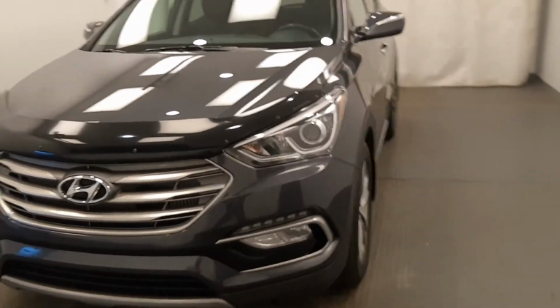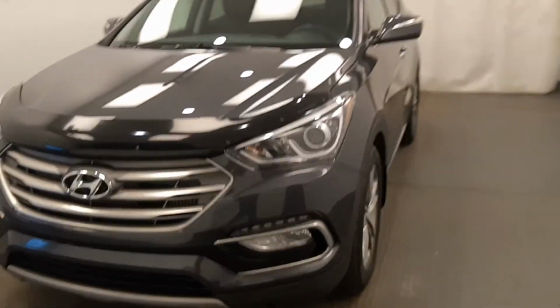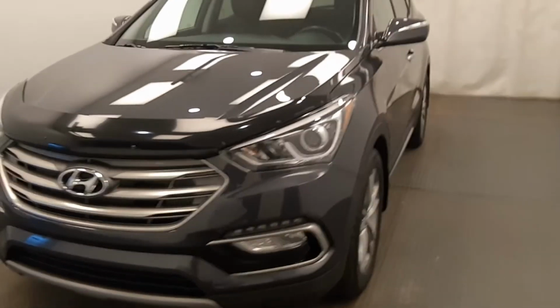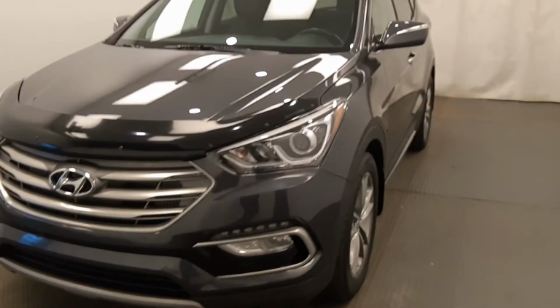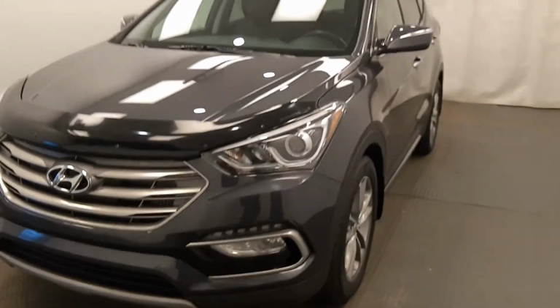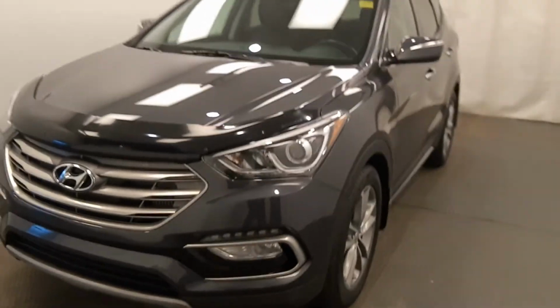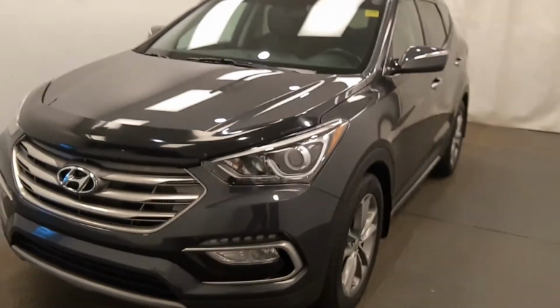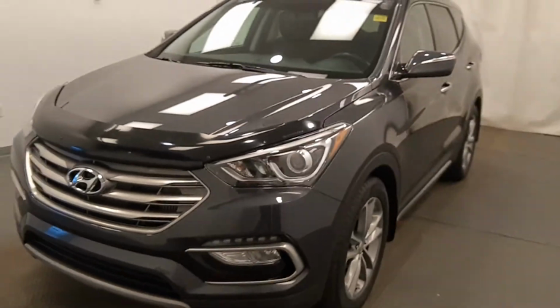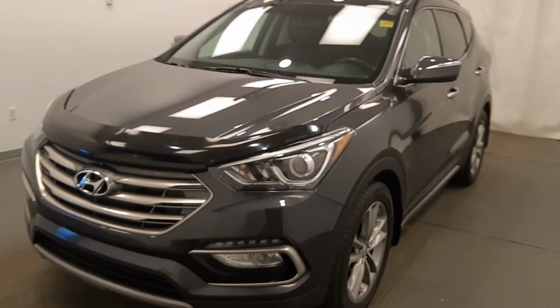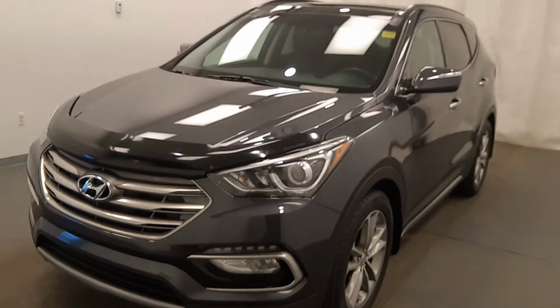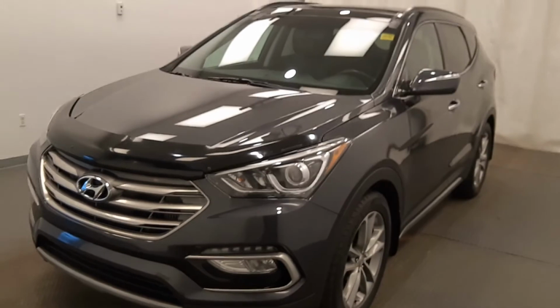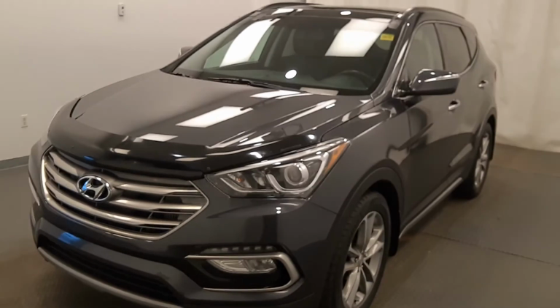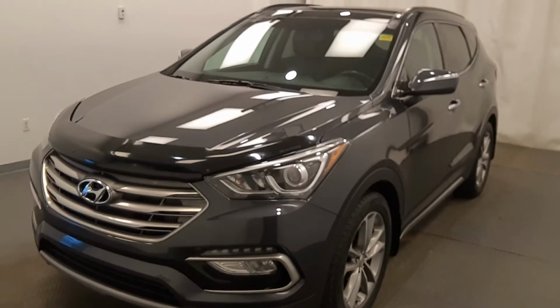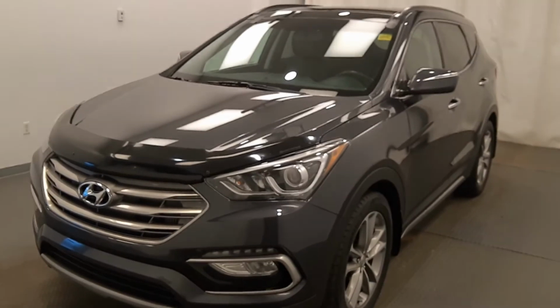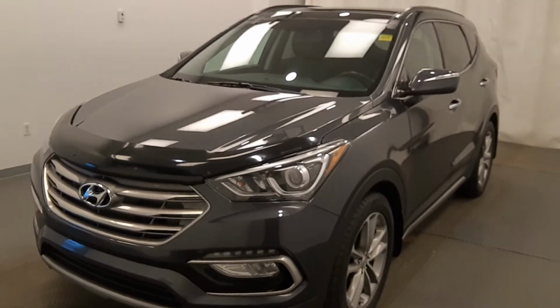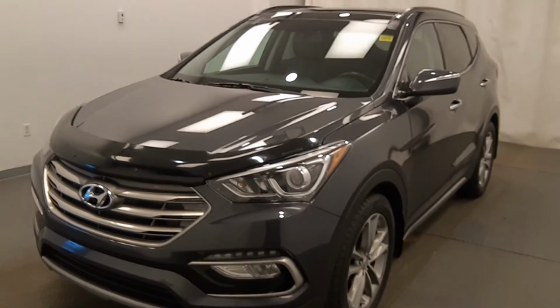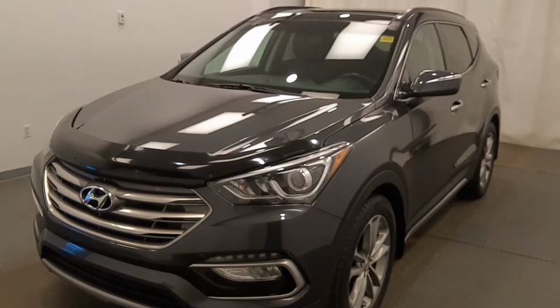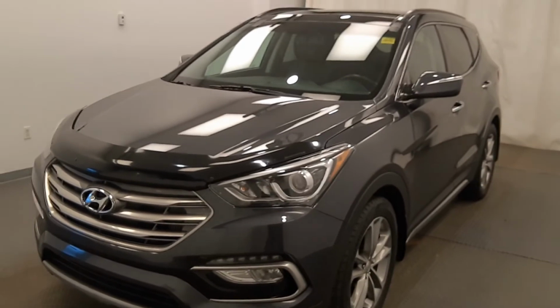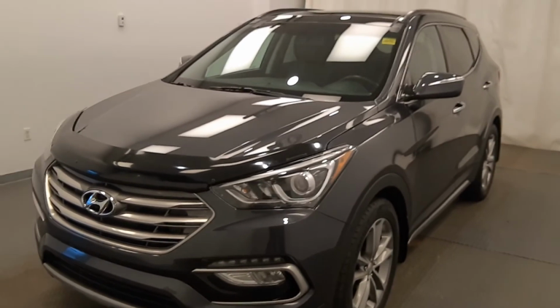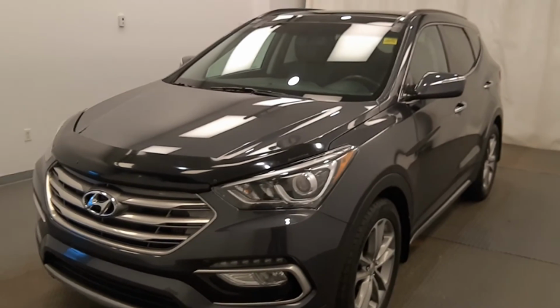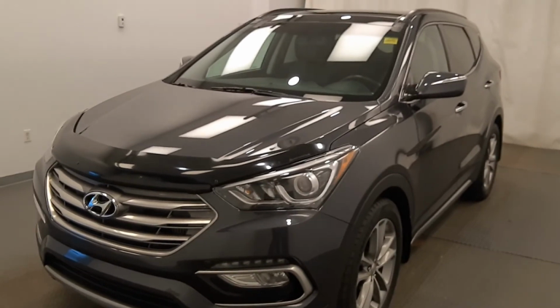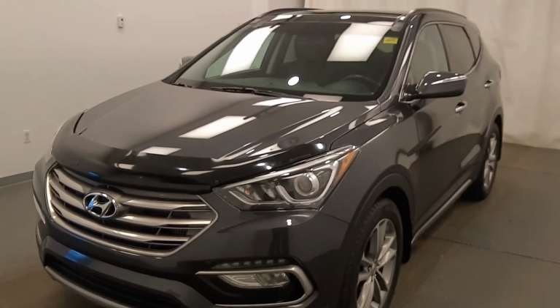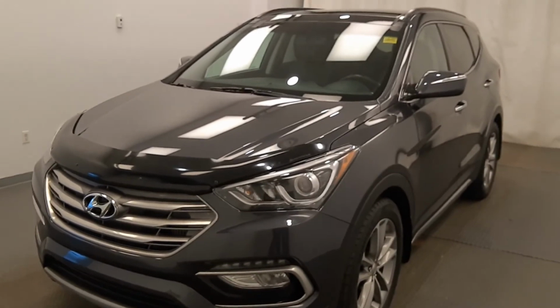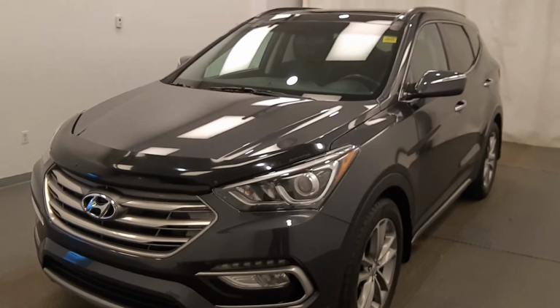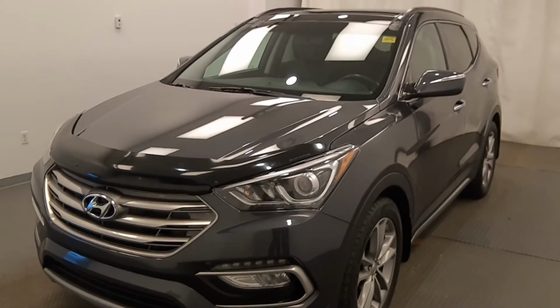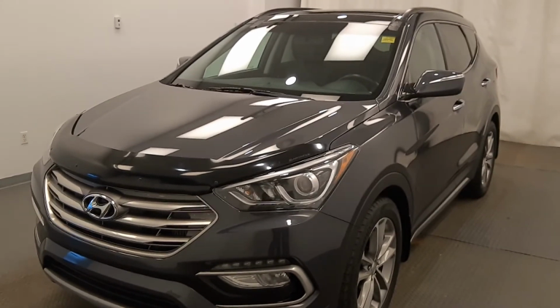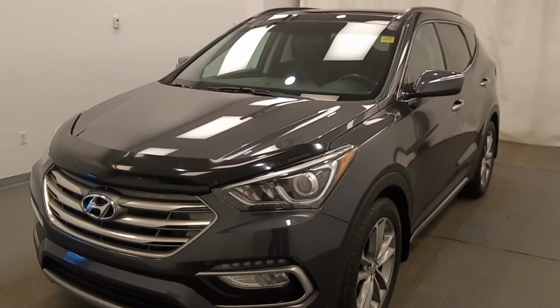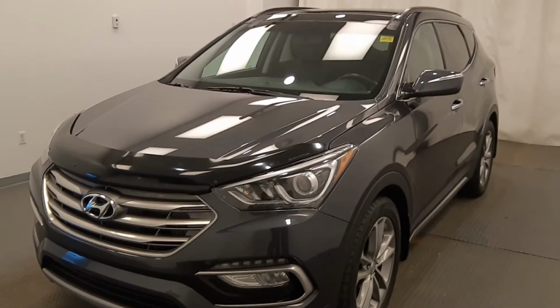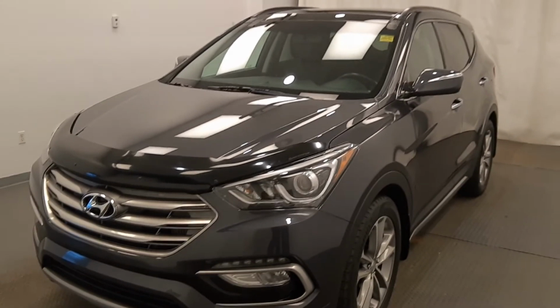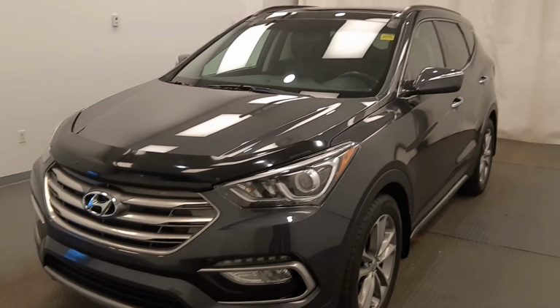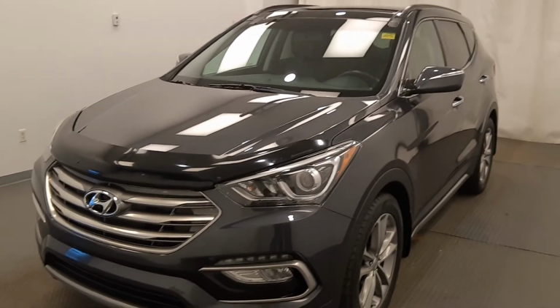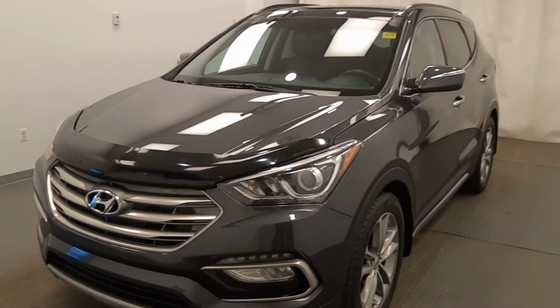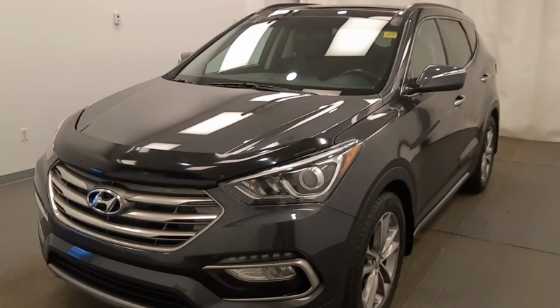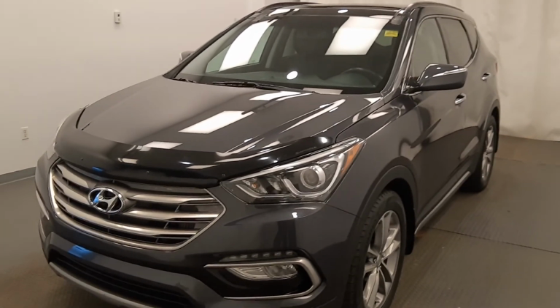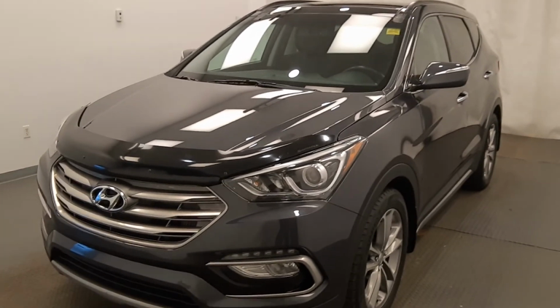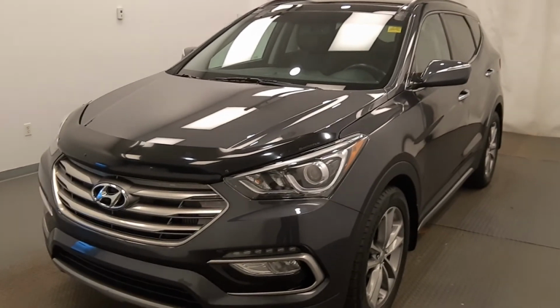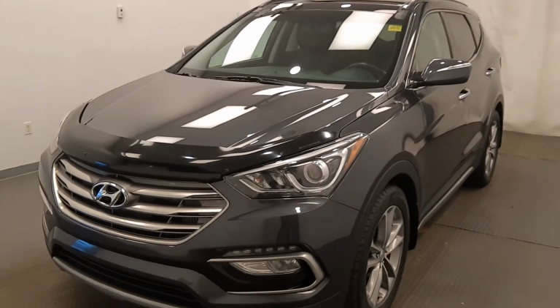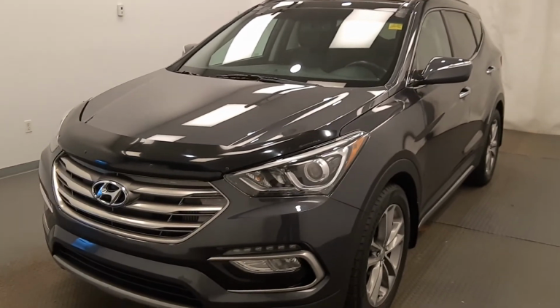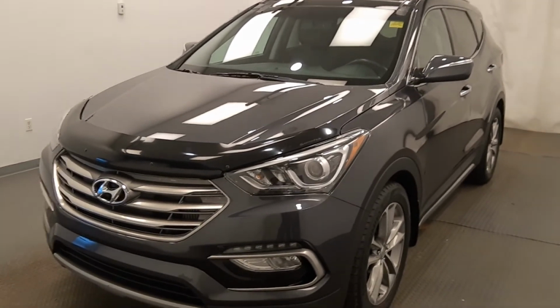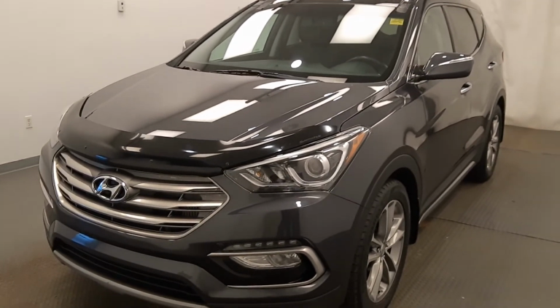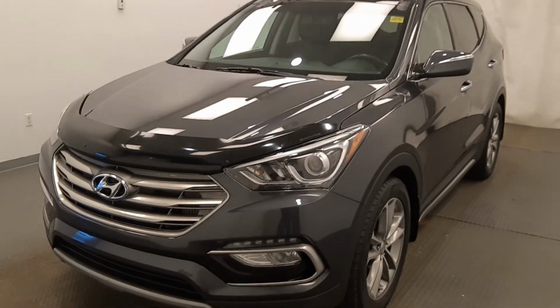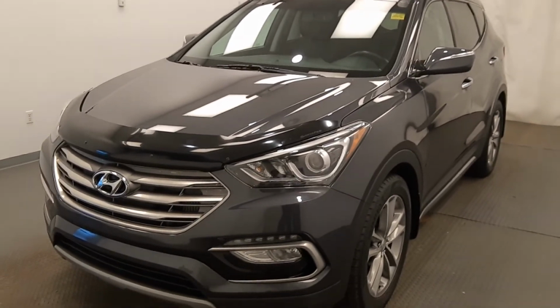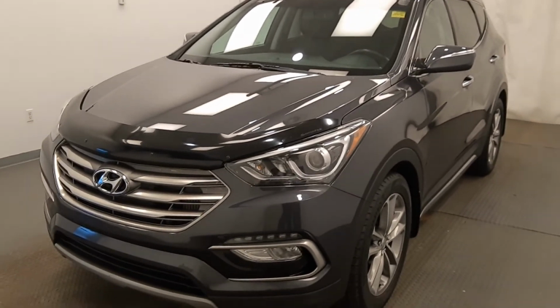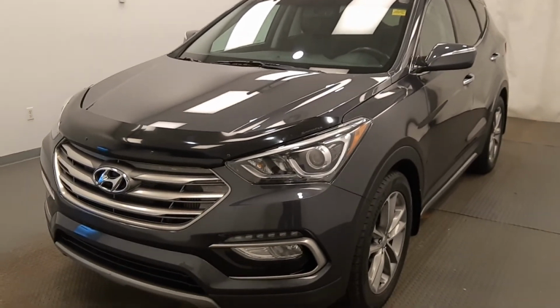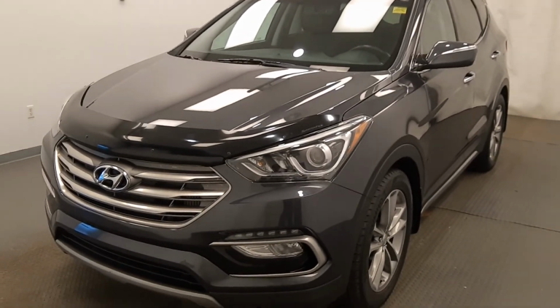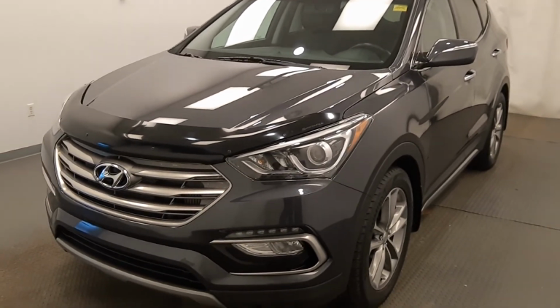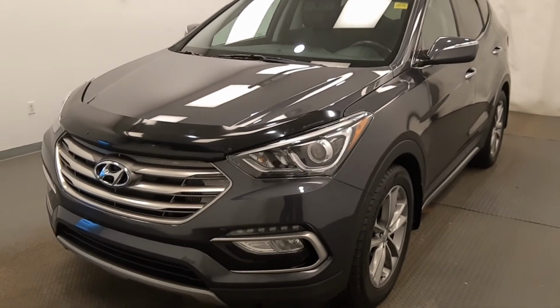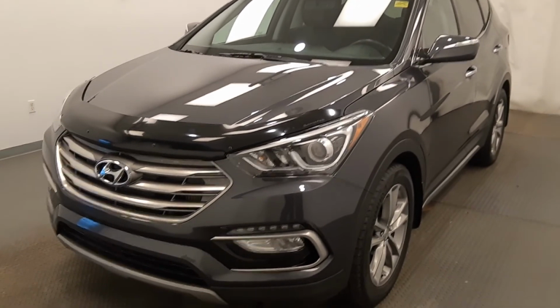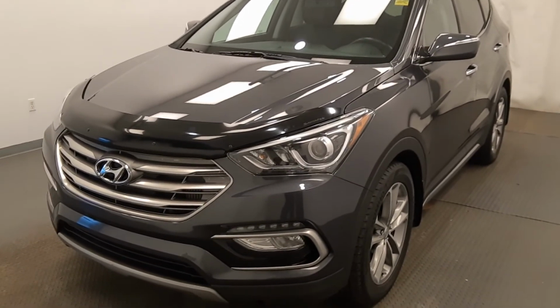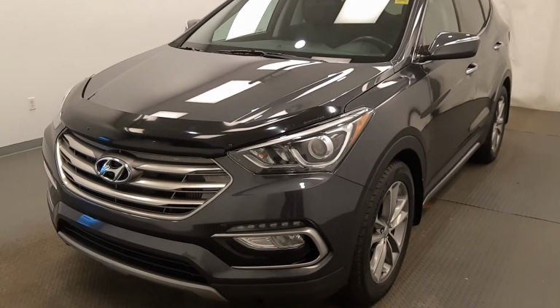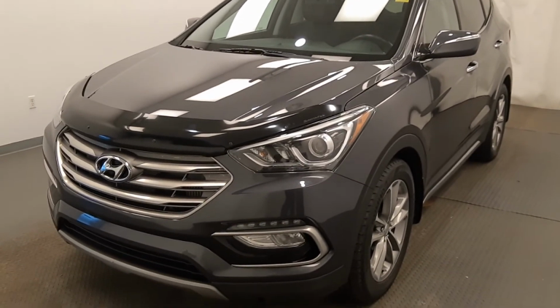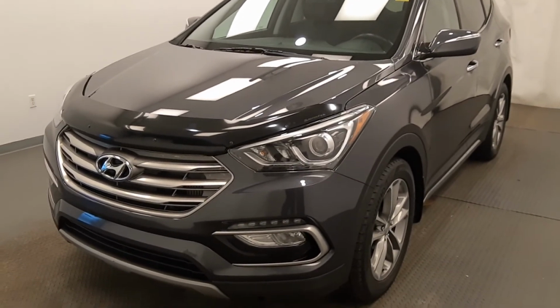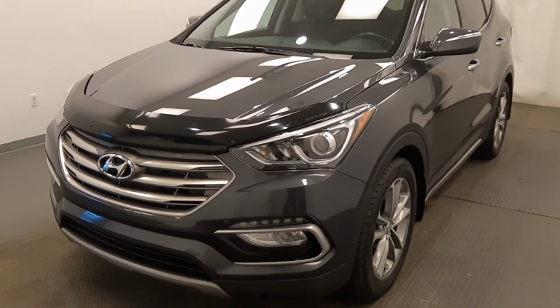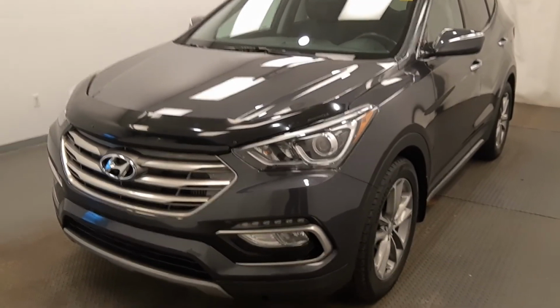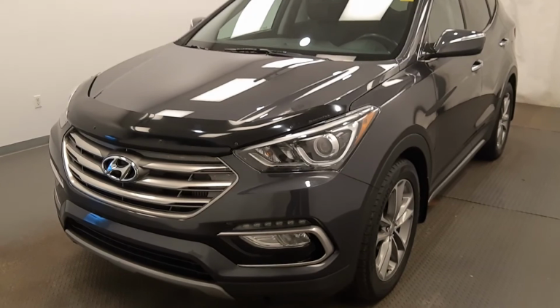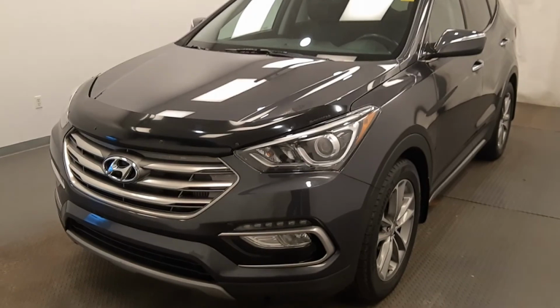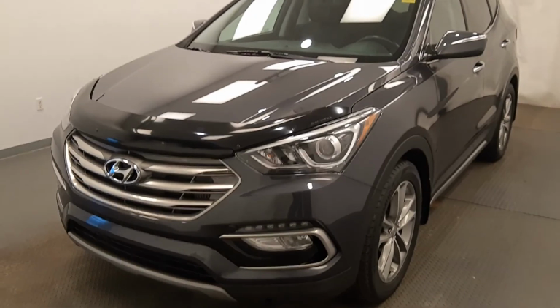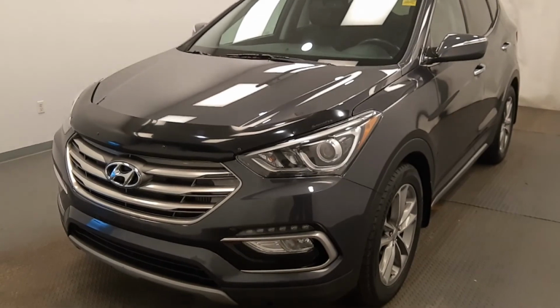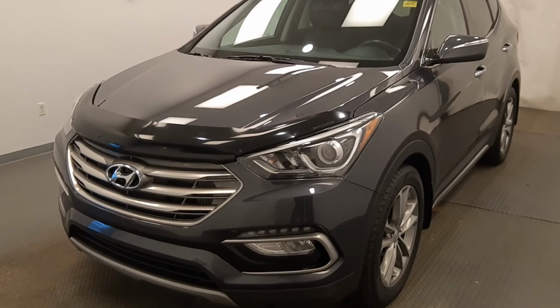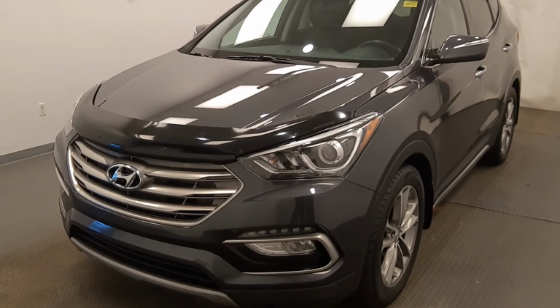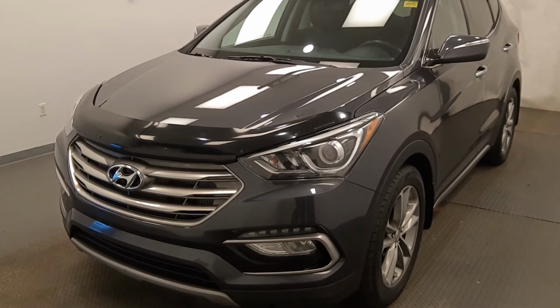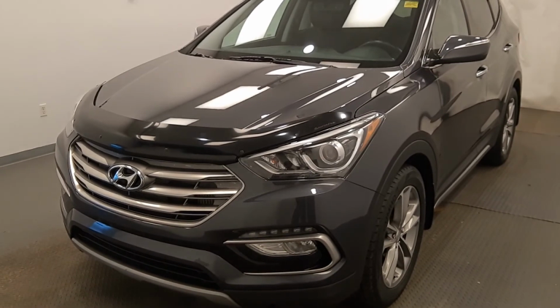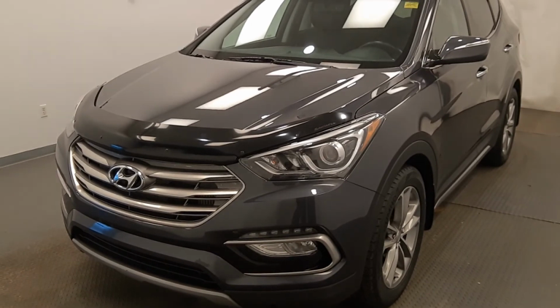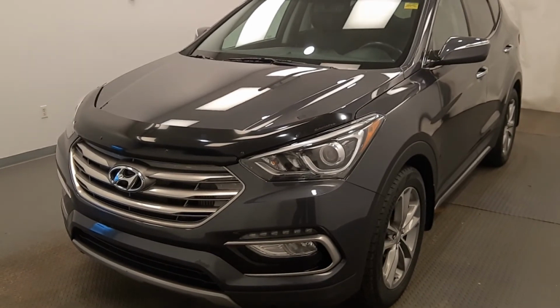Once again, this is 225949, 2017 Hyundai Santa Fe Limited in gray.